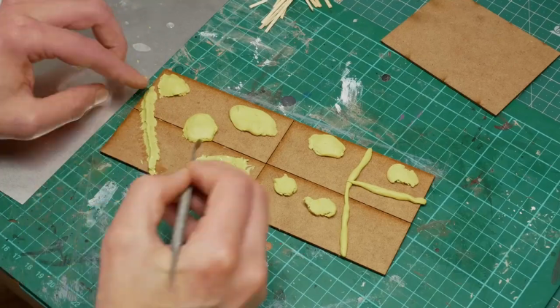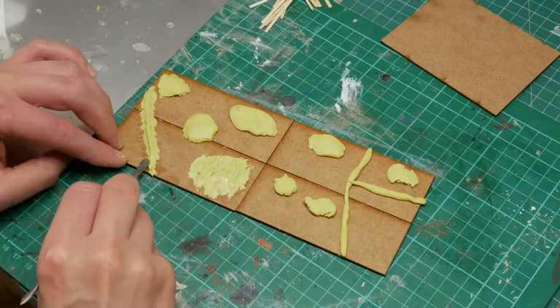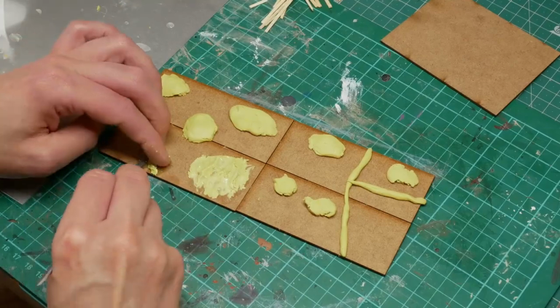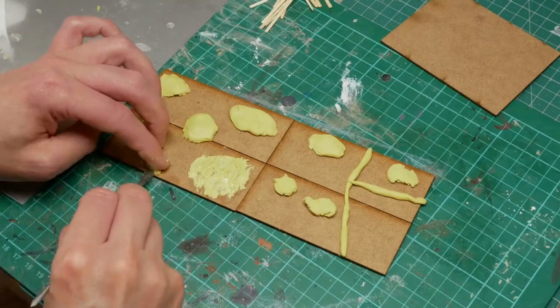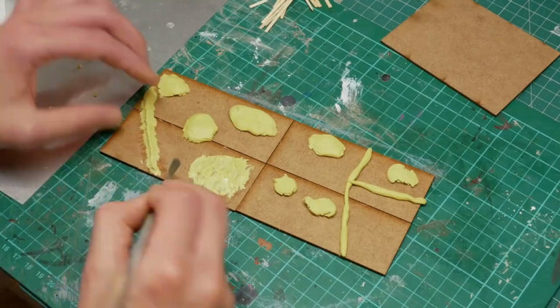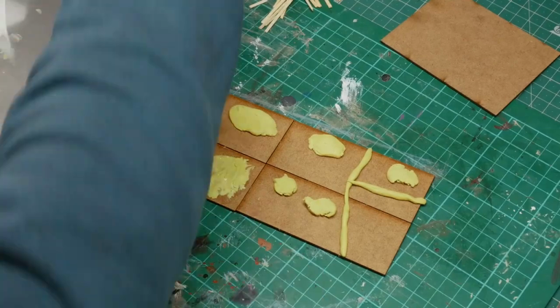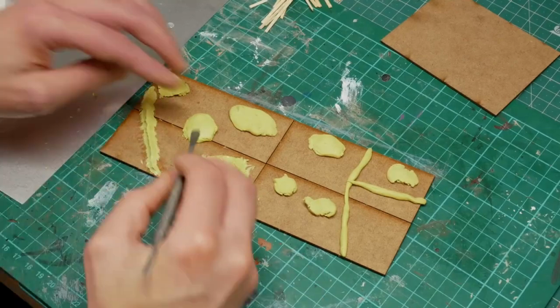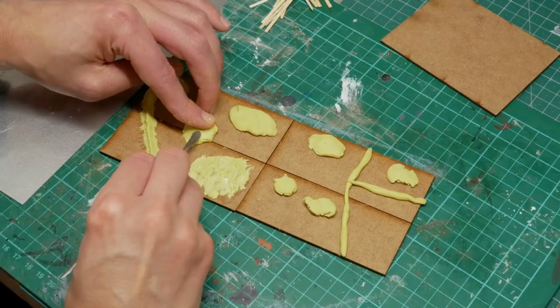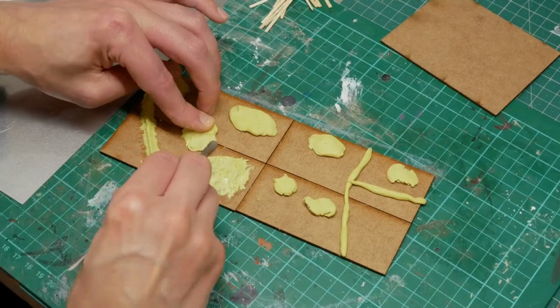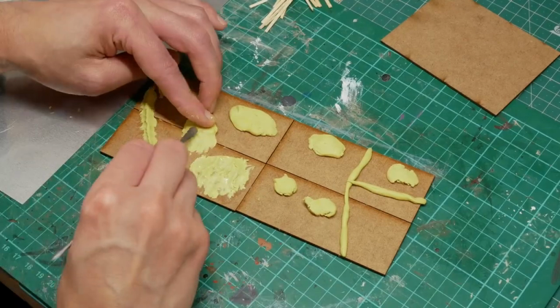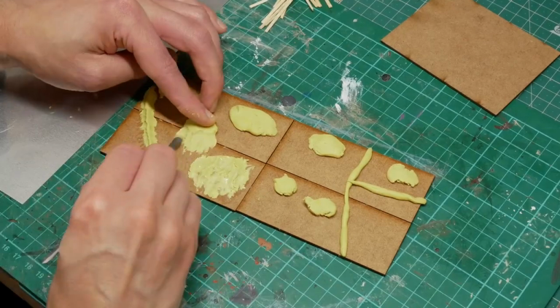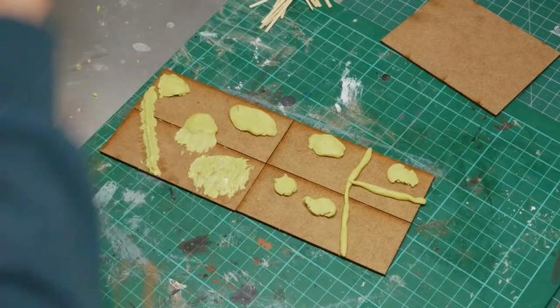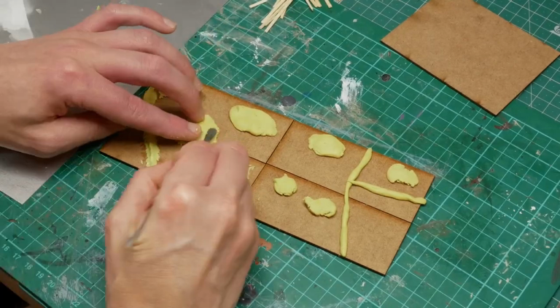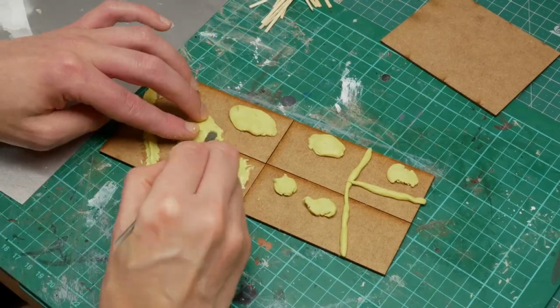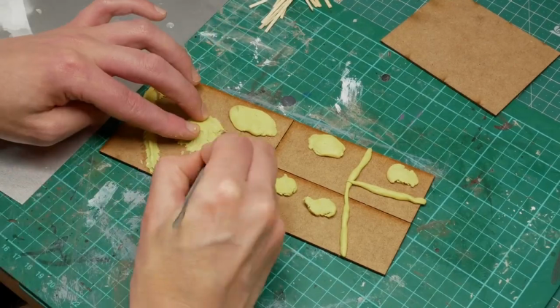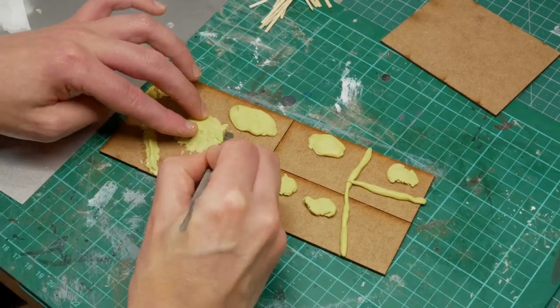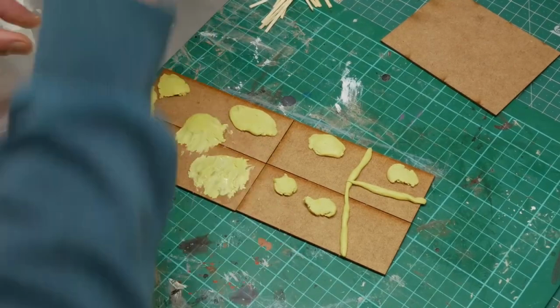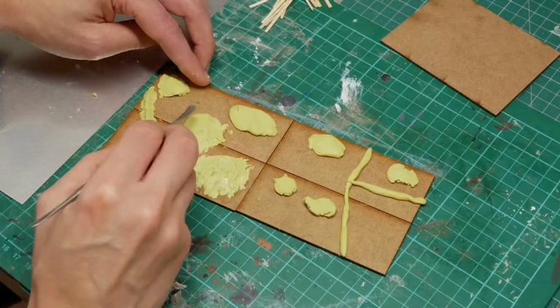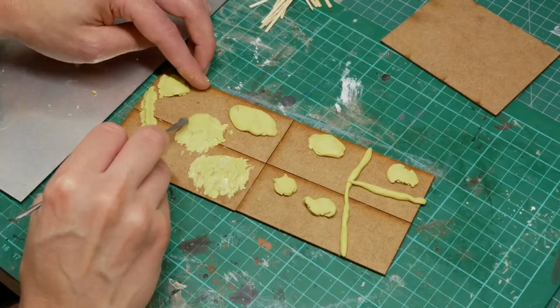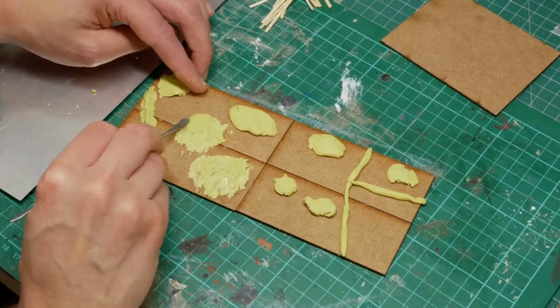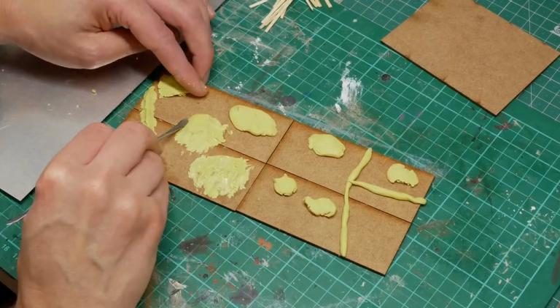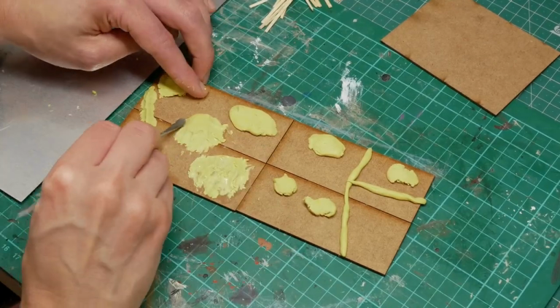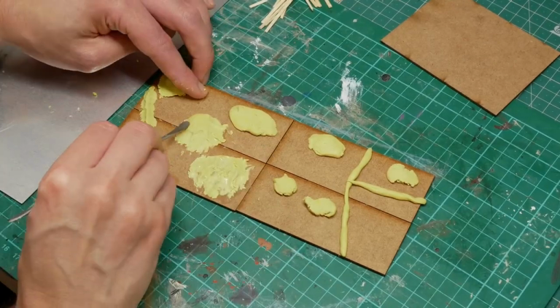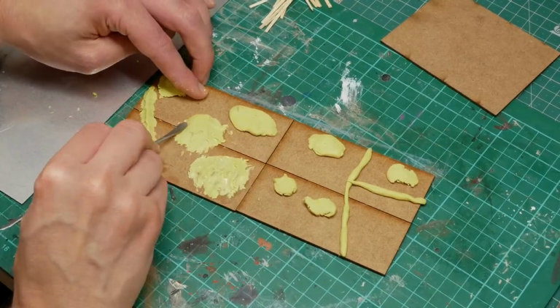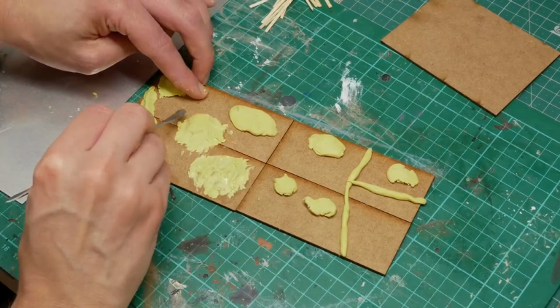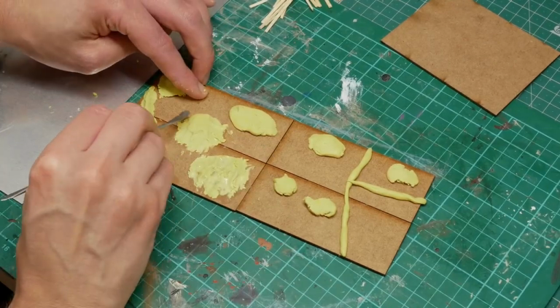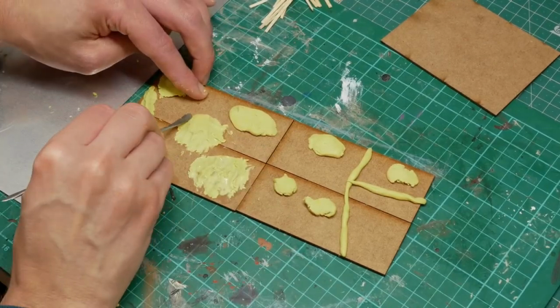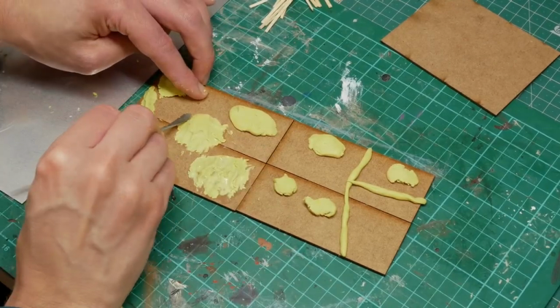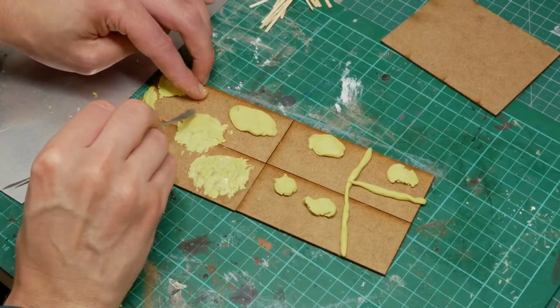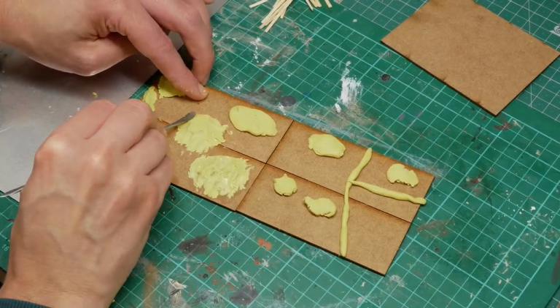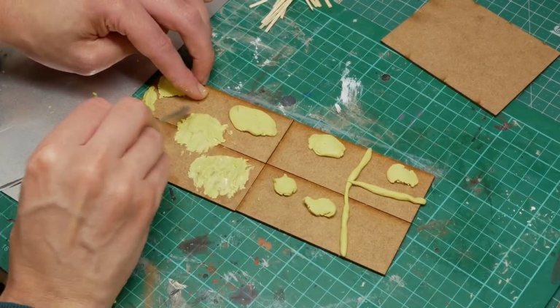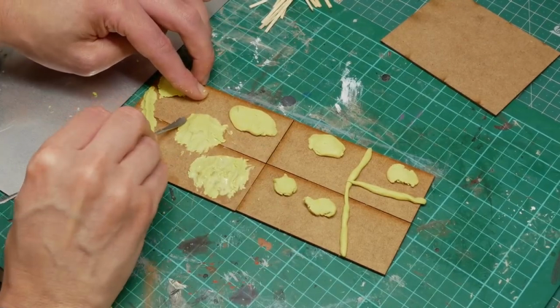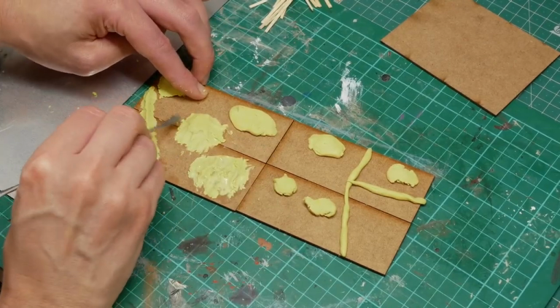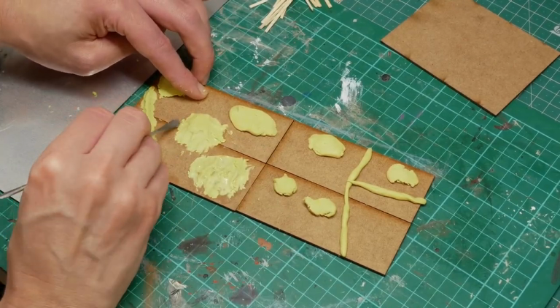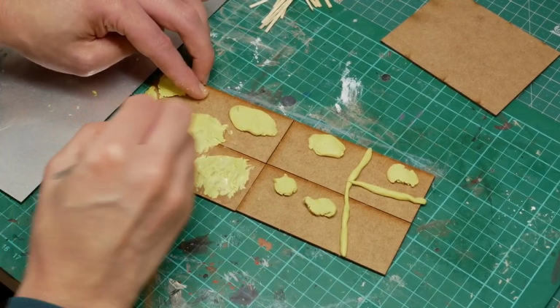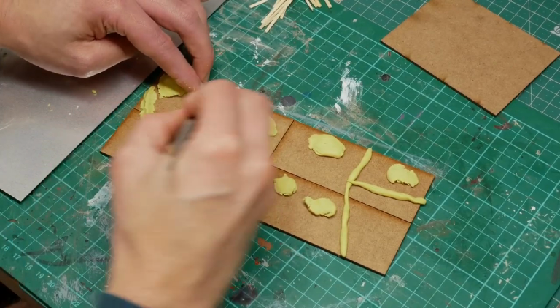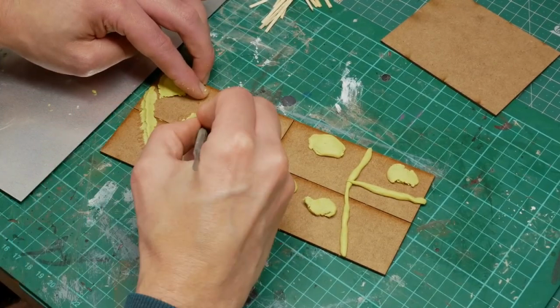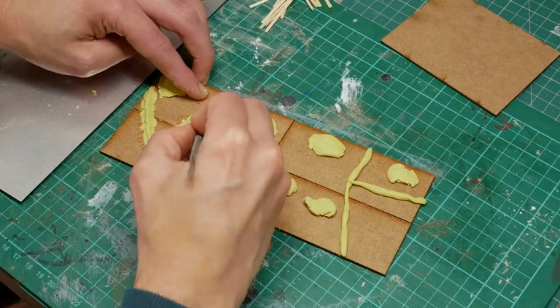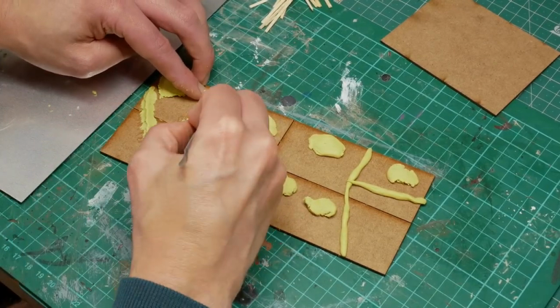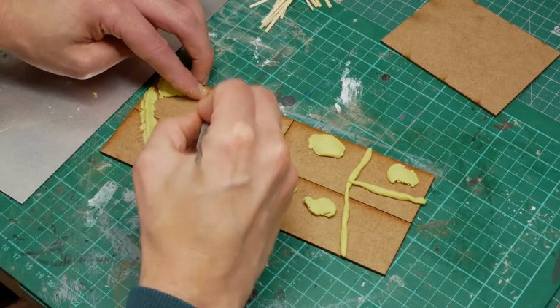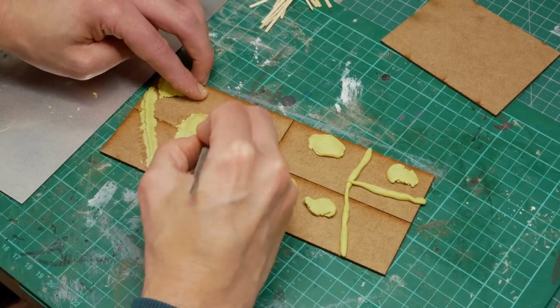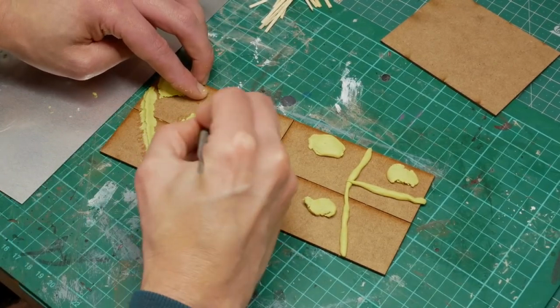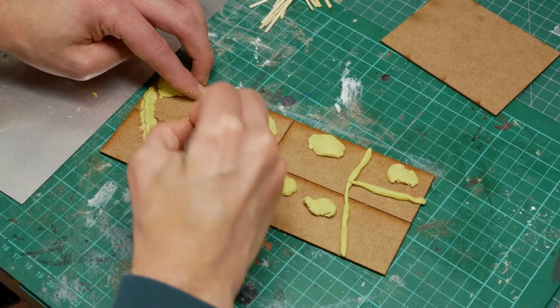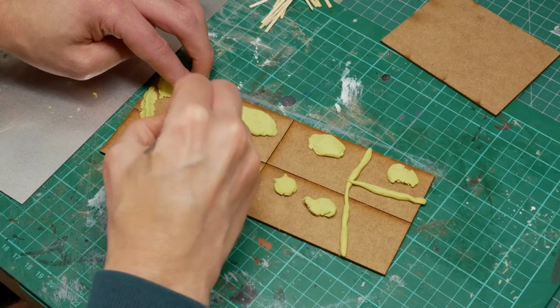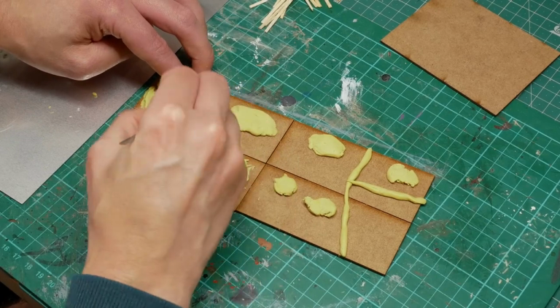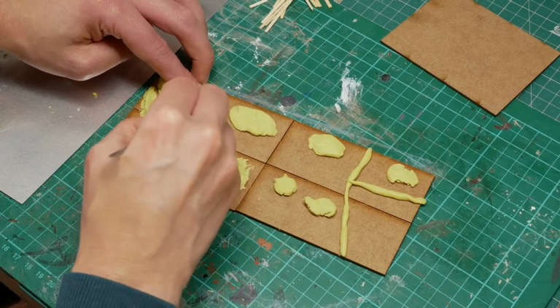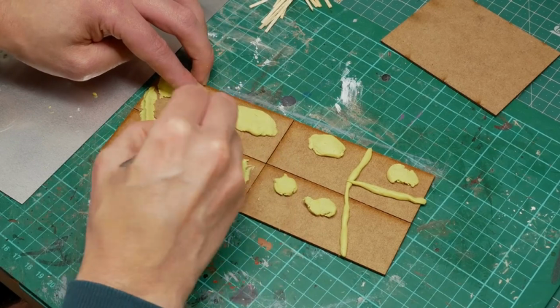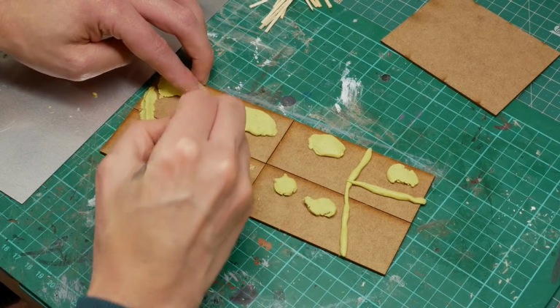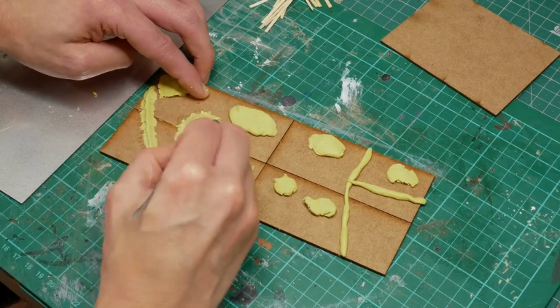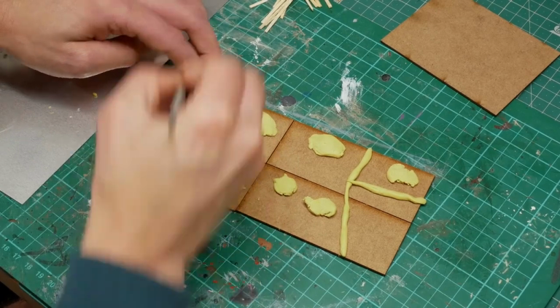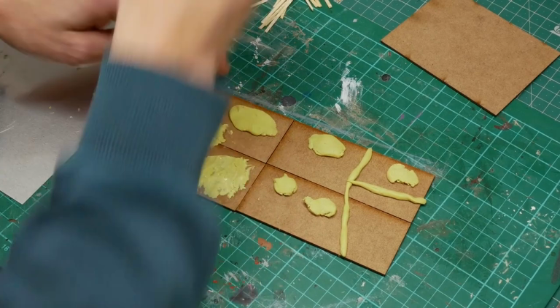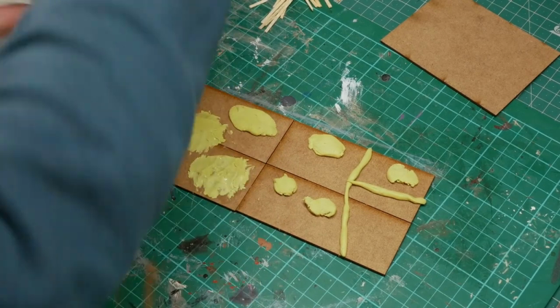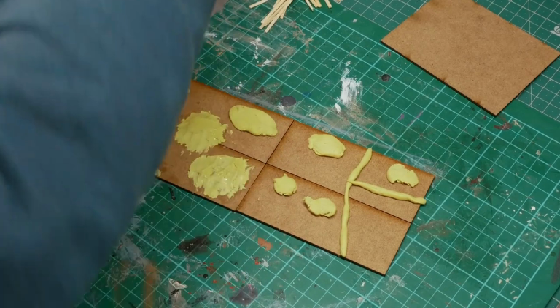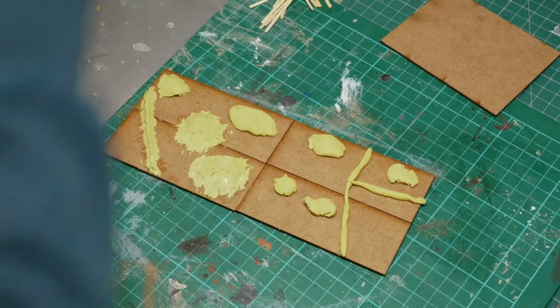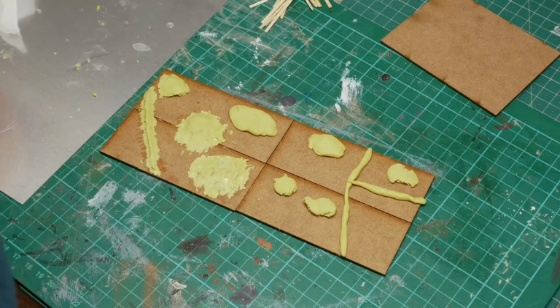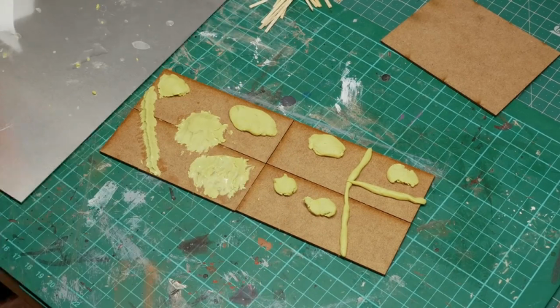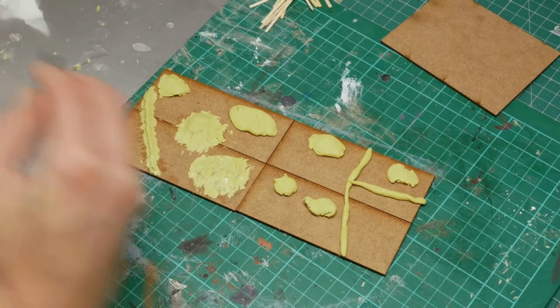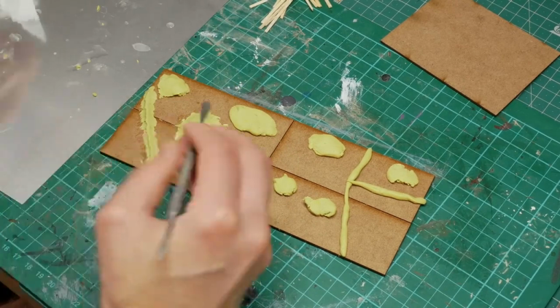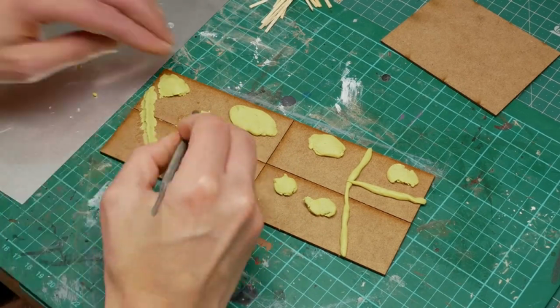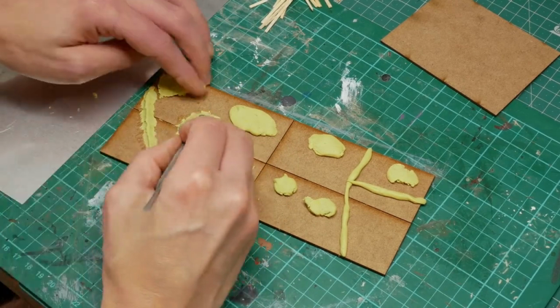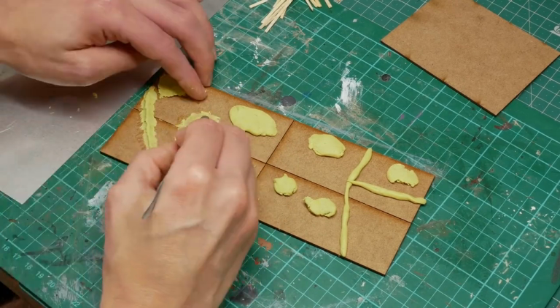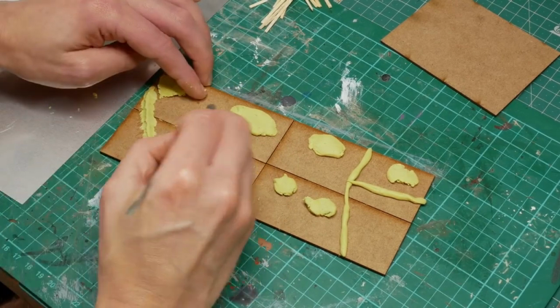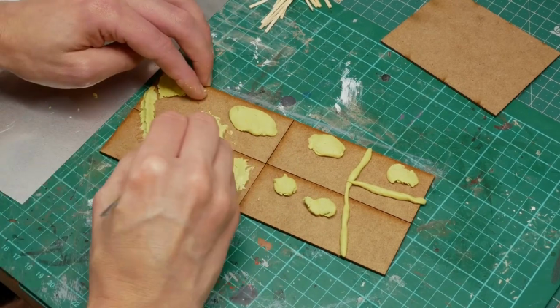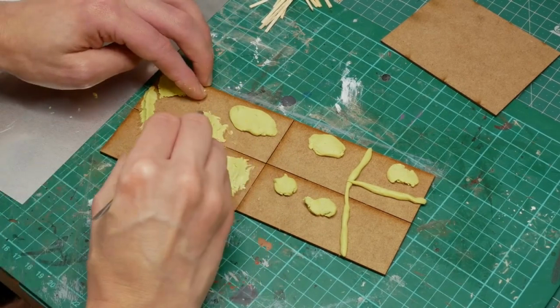This is kind of like the base layer. All of this is going to get covered up with sand and grit and other bits and bobs later.